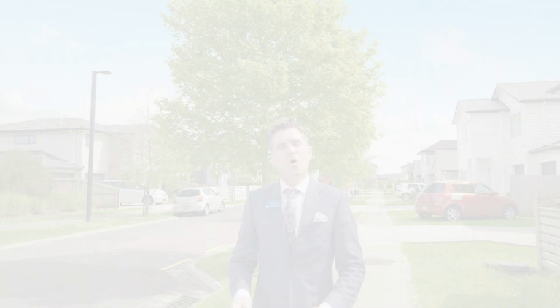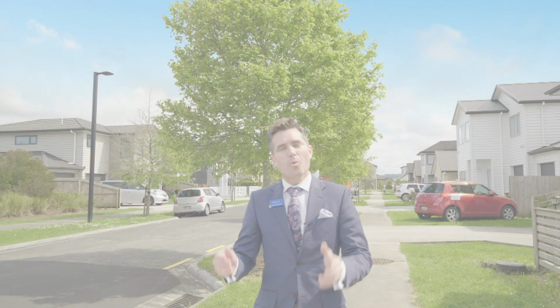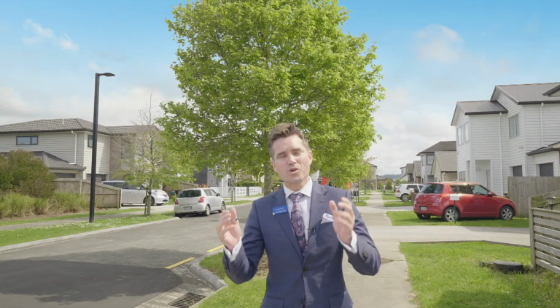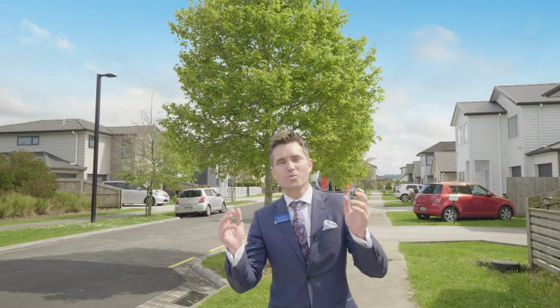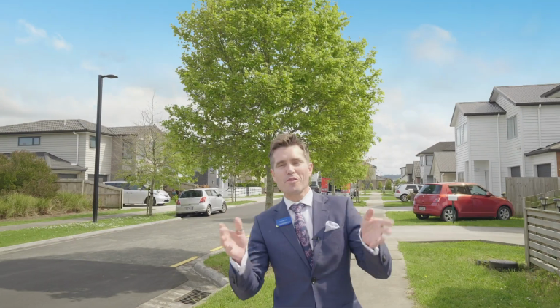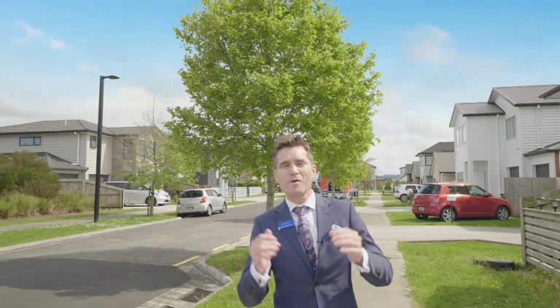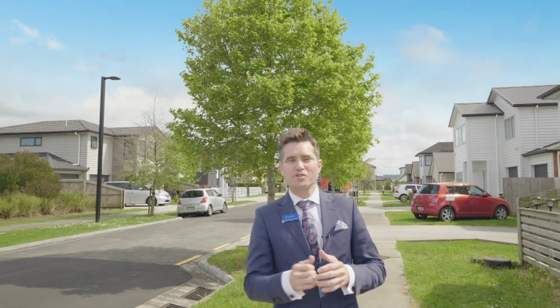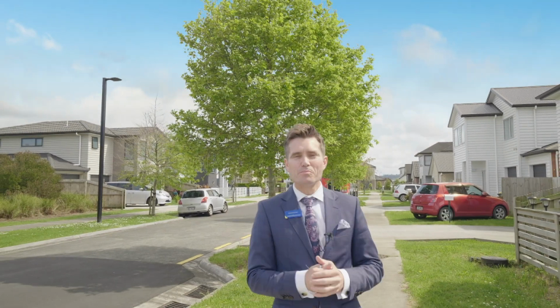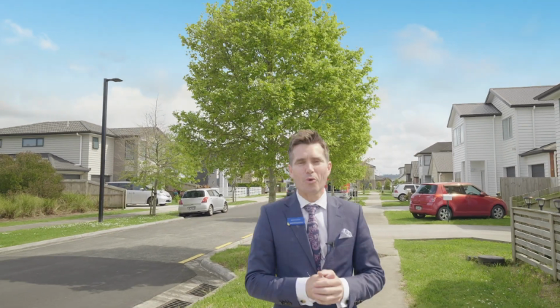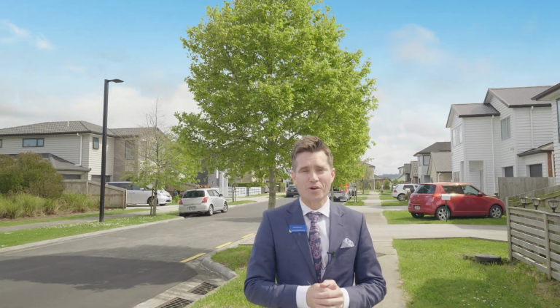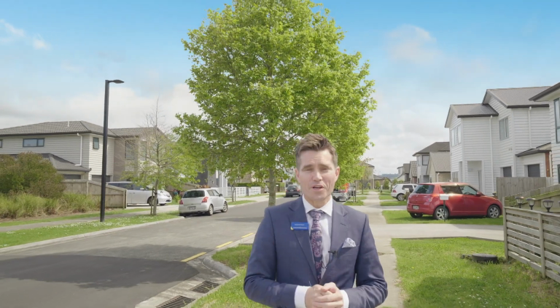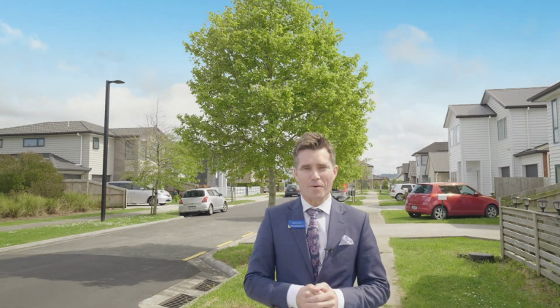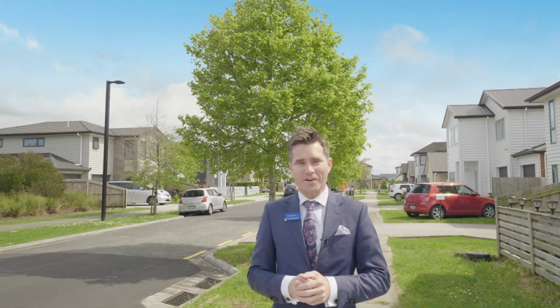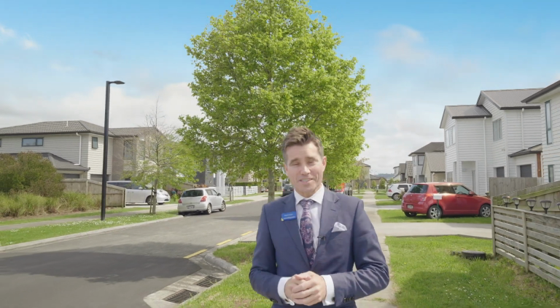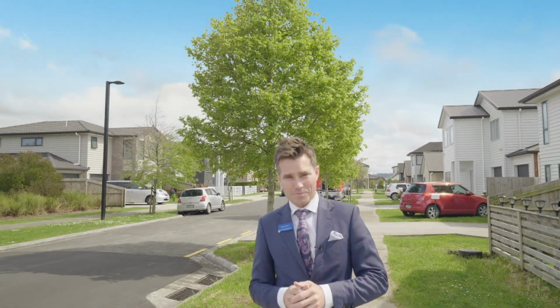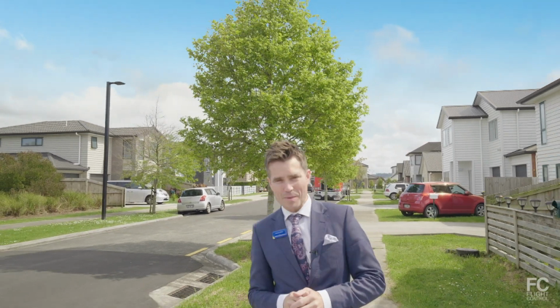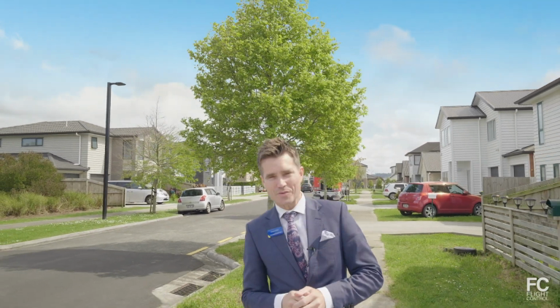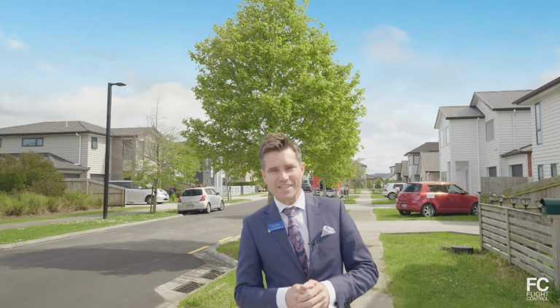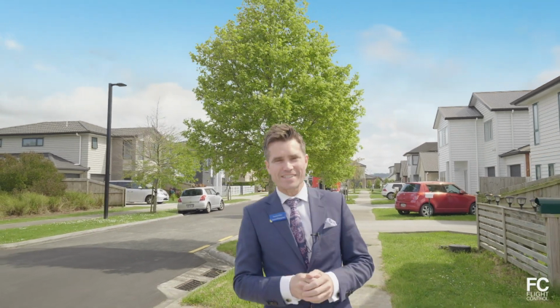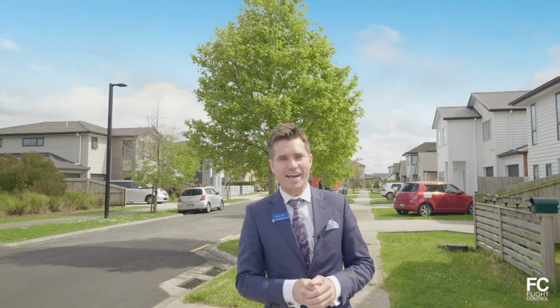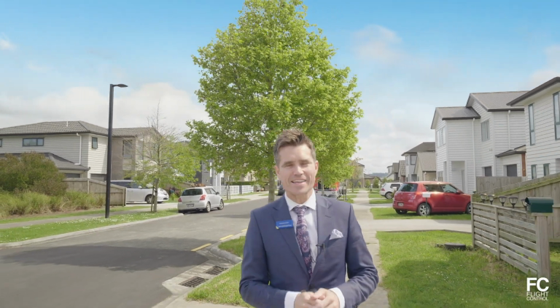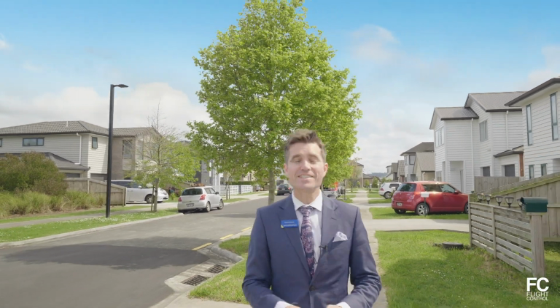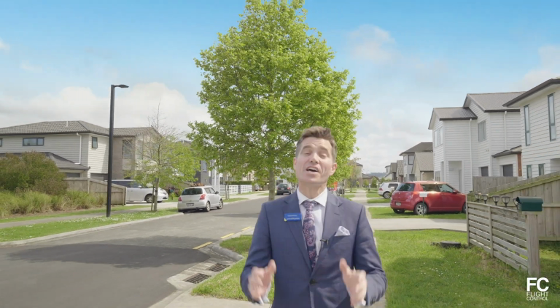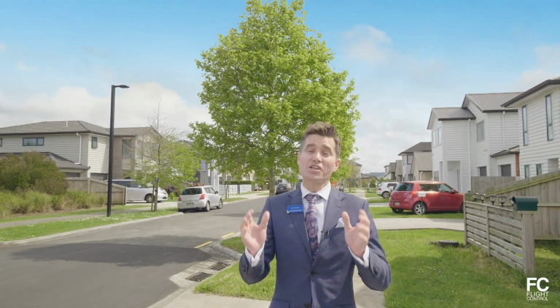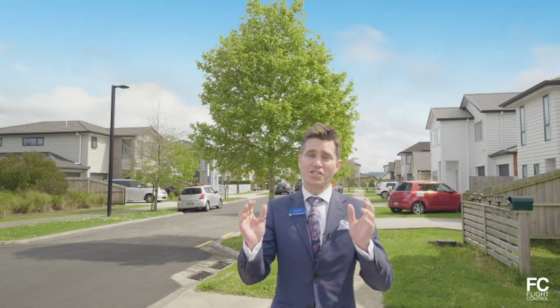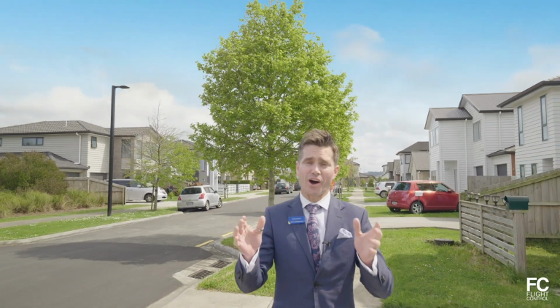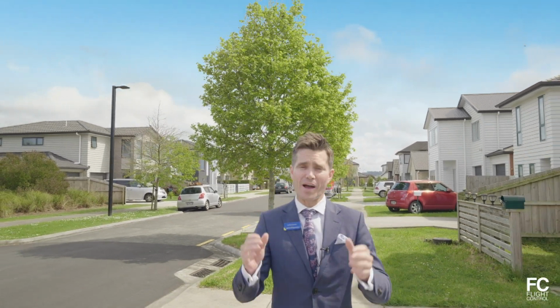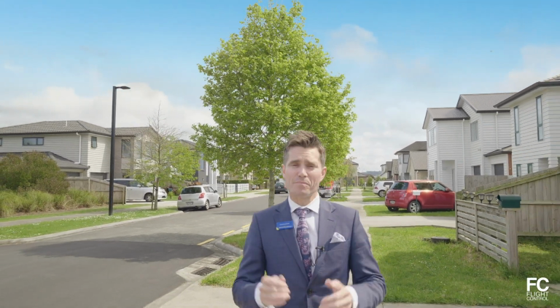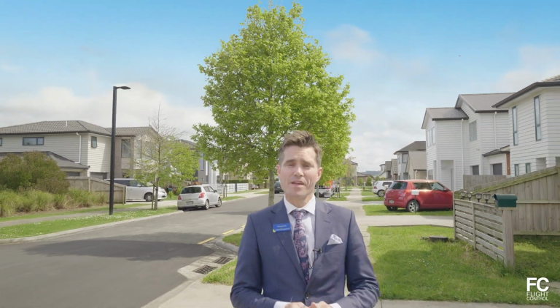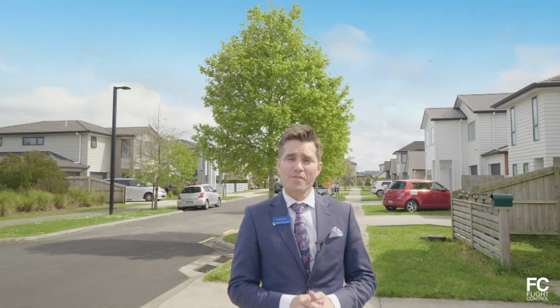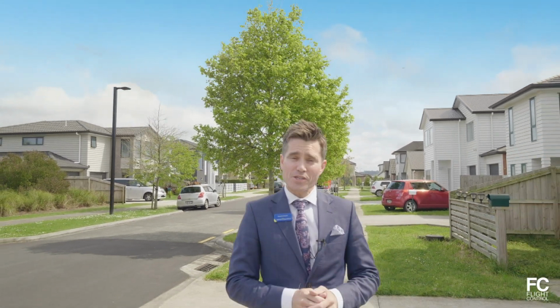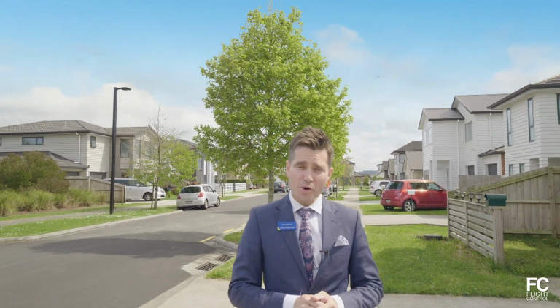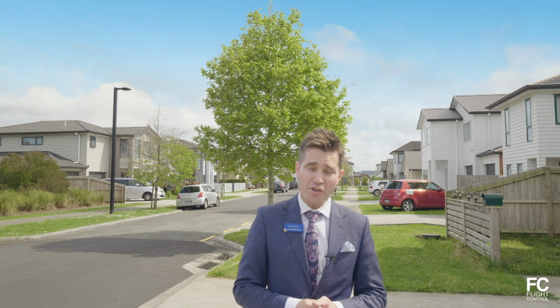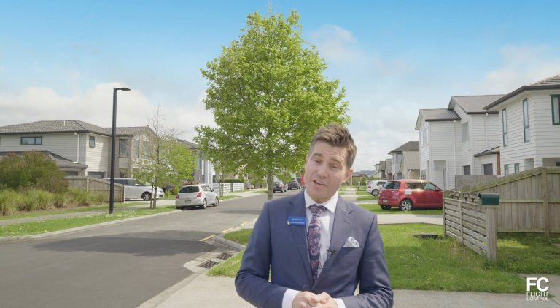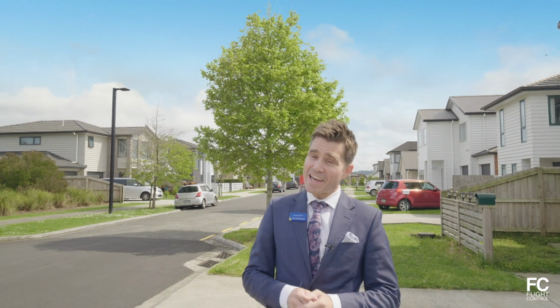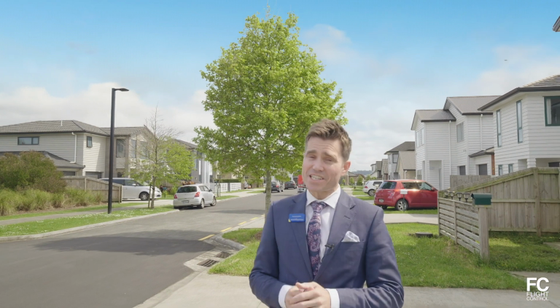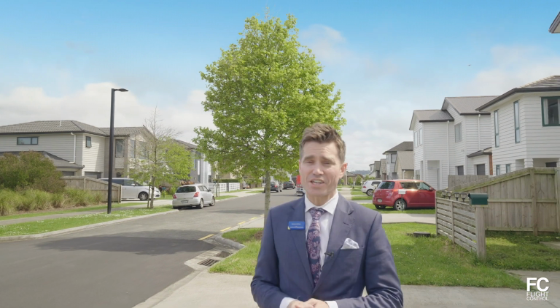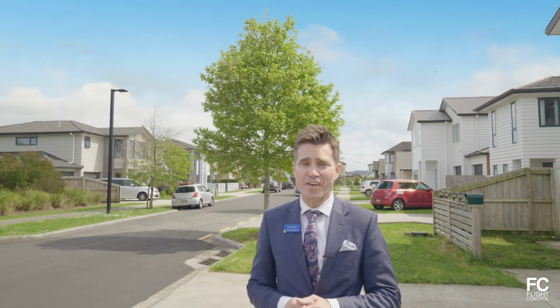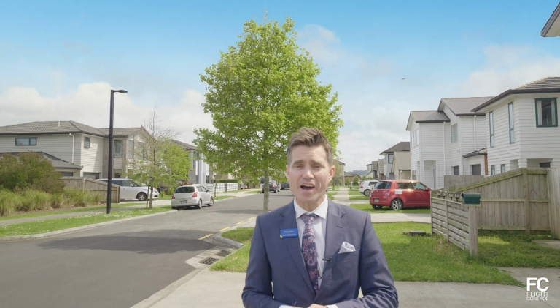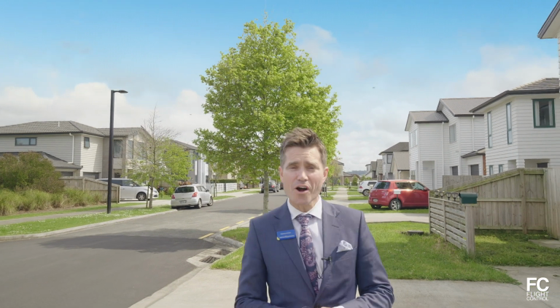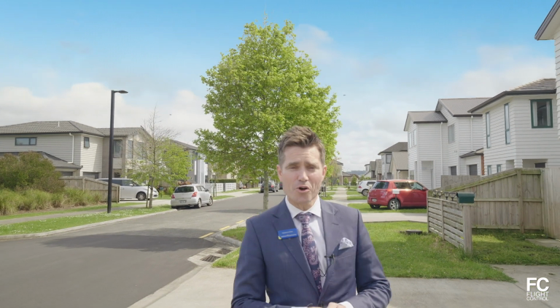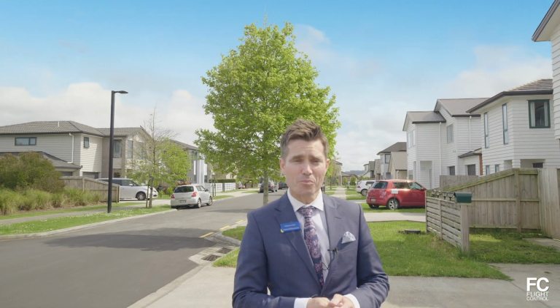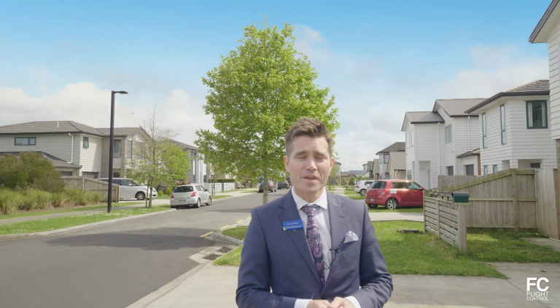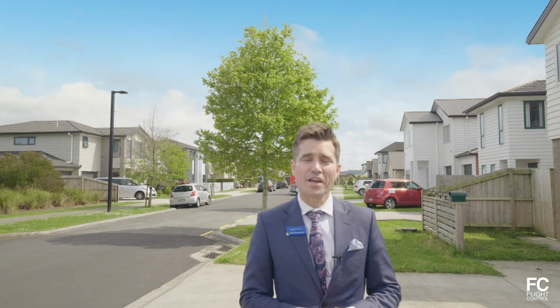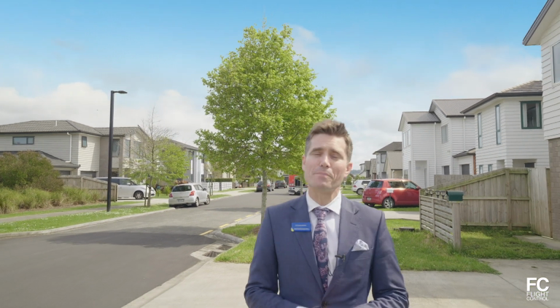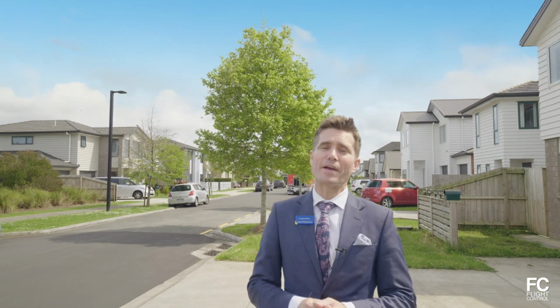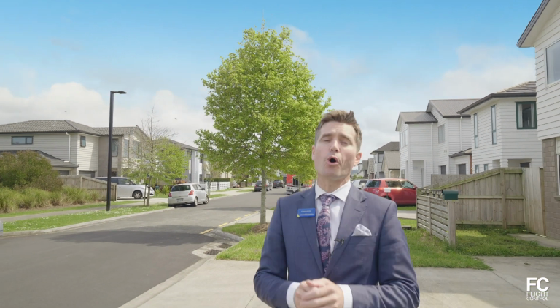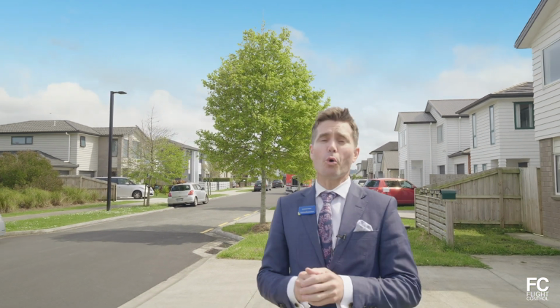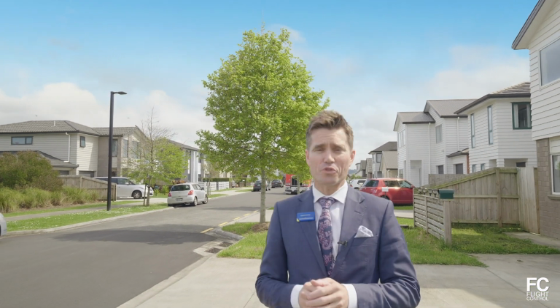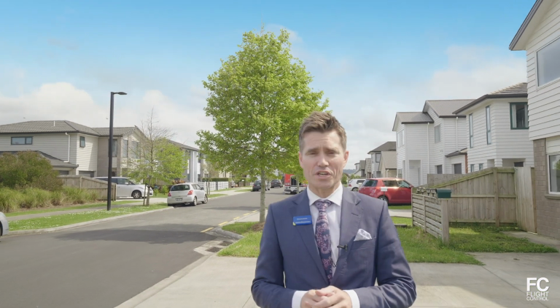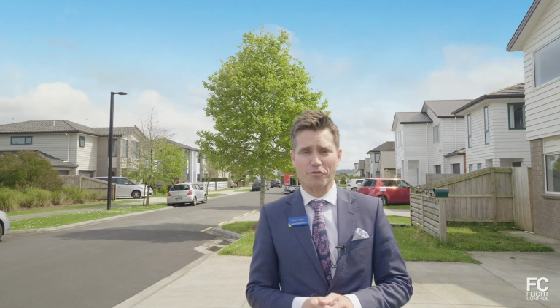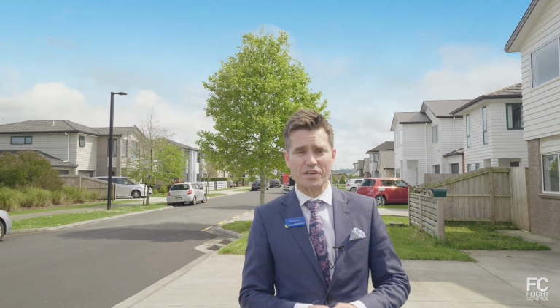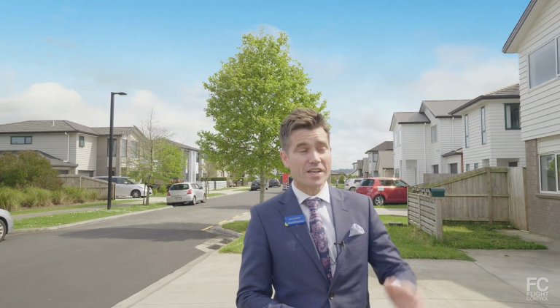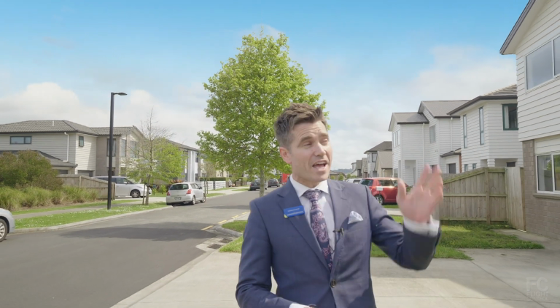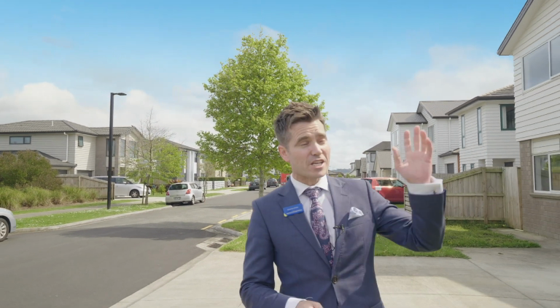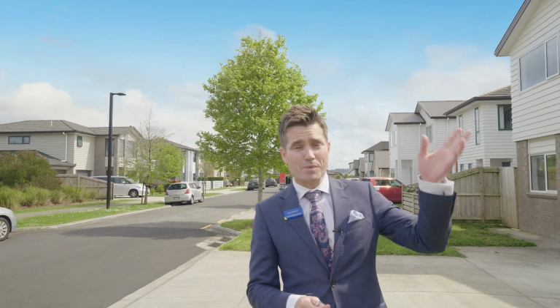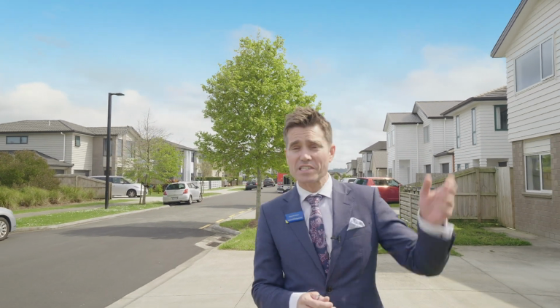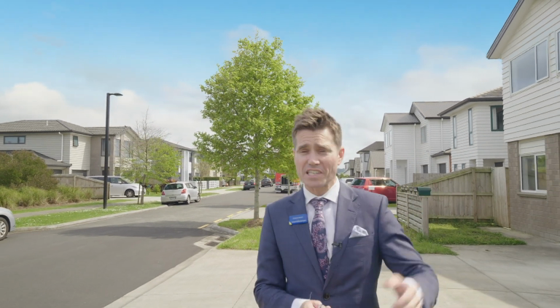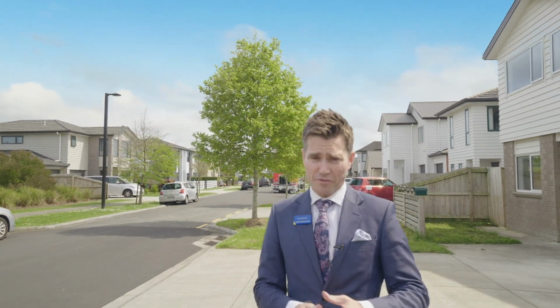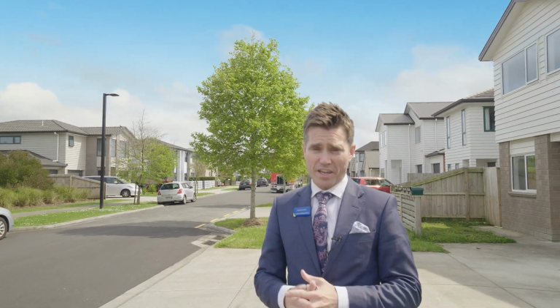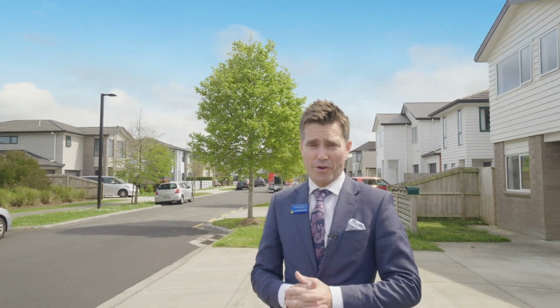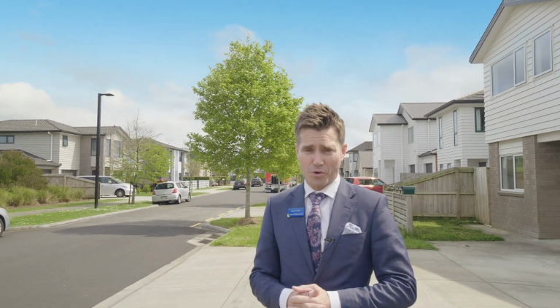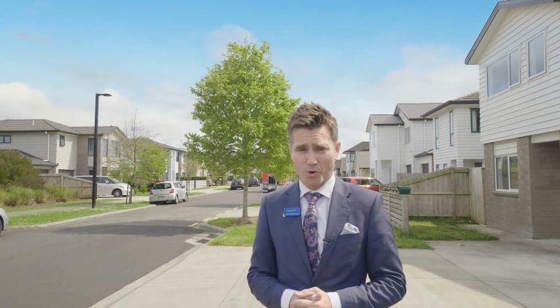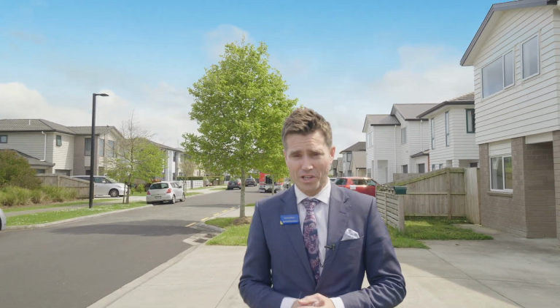What's one of the most important commodities to people these days? Time. That's why the location of their home can make all the difference, especially living here in Auckland.